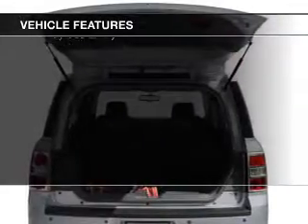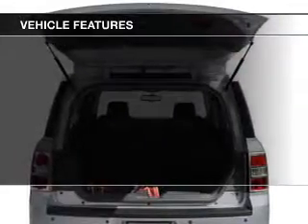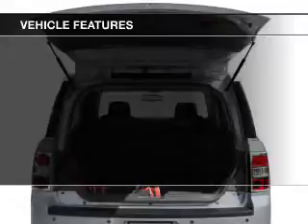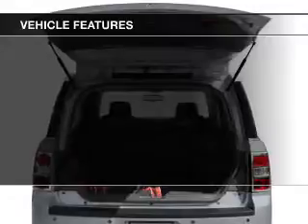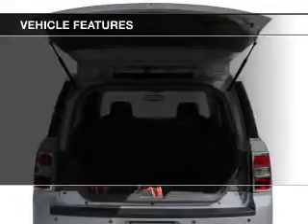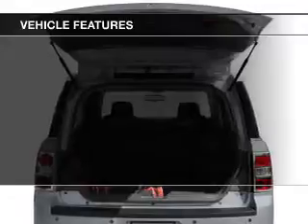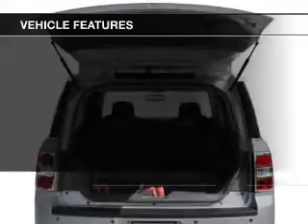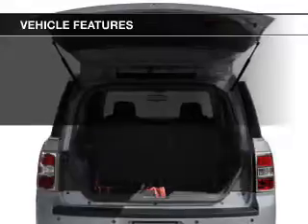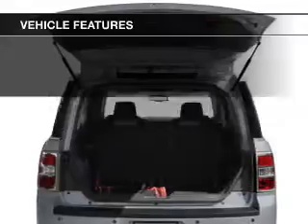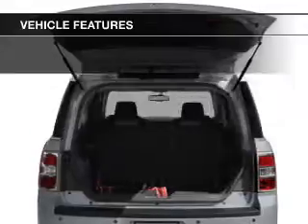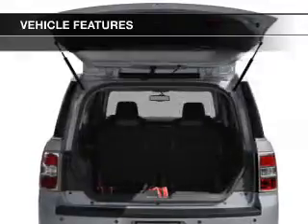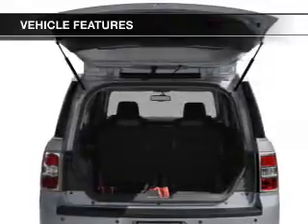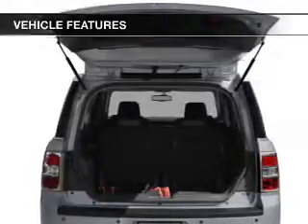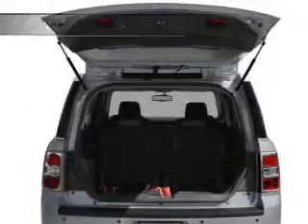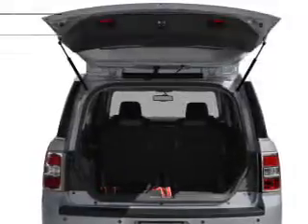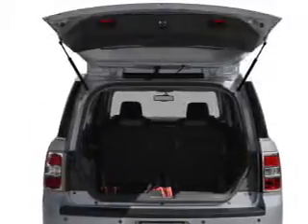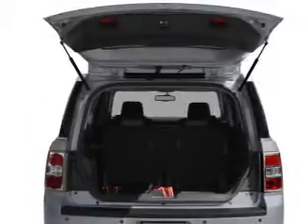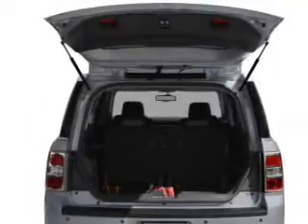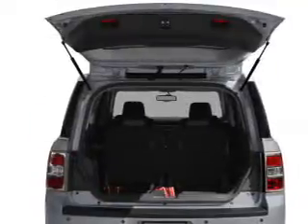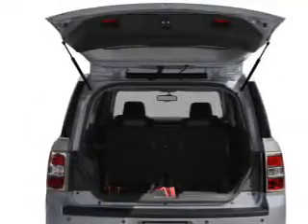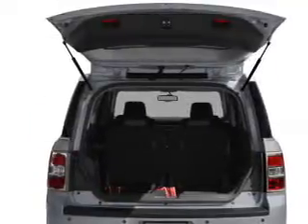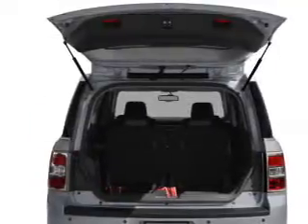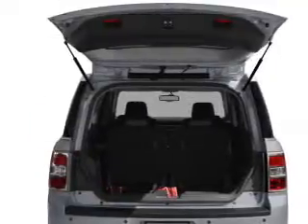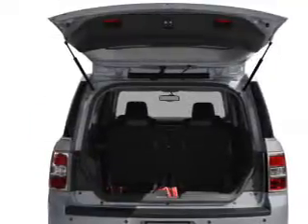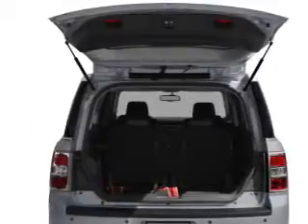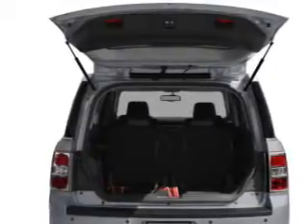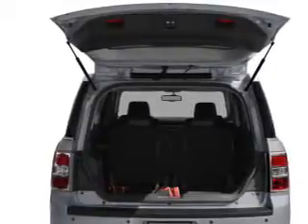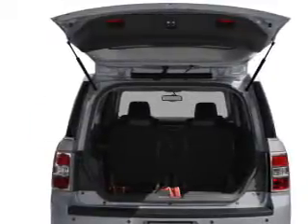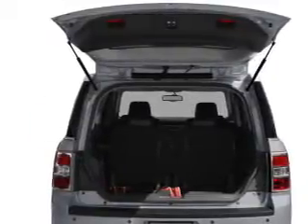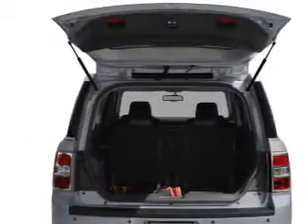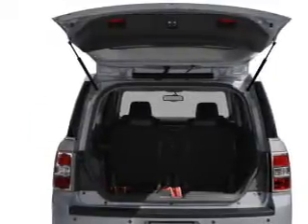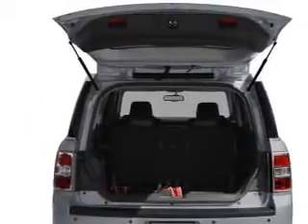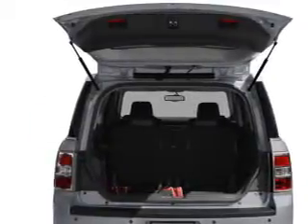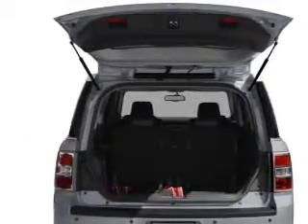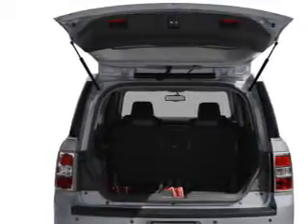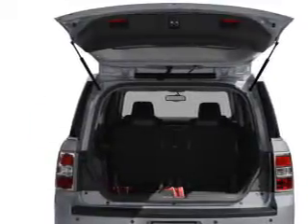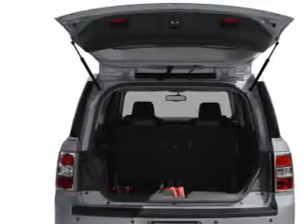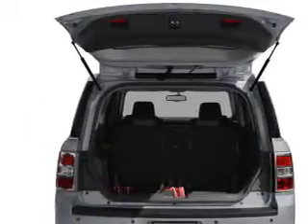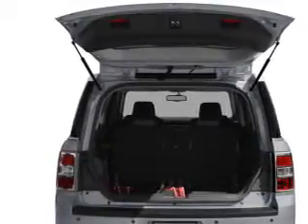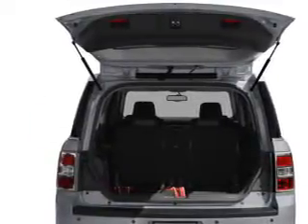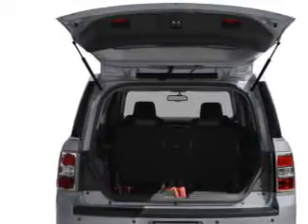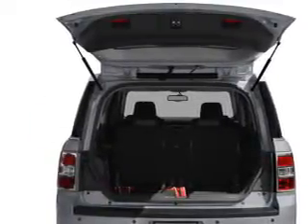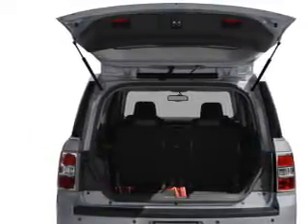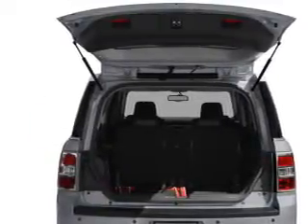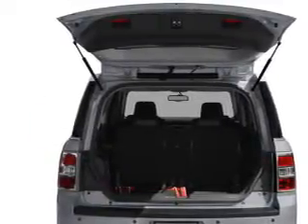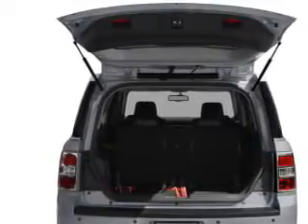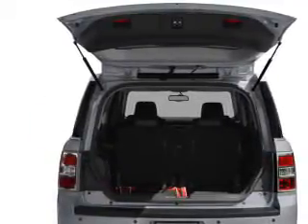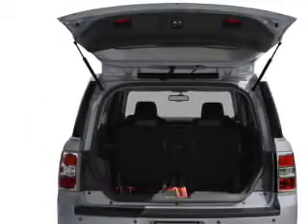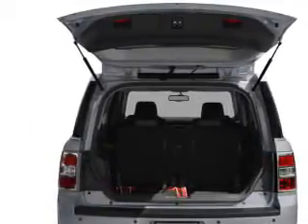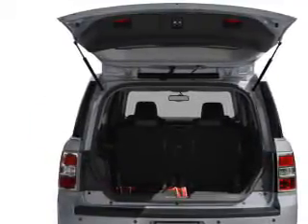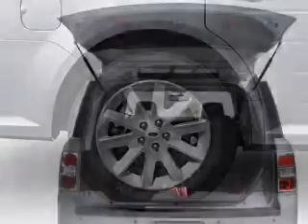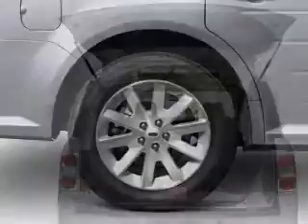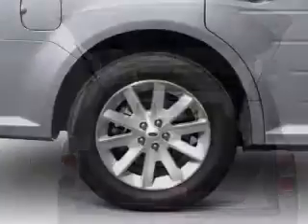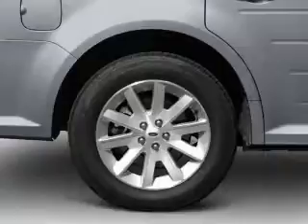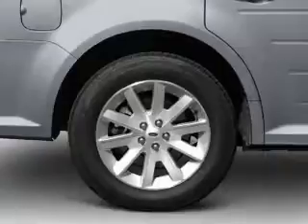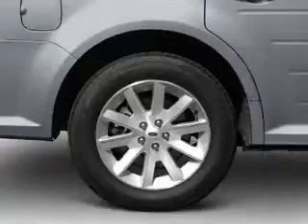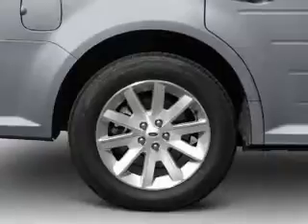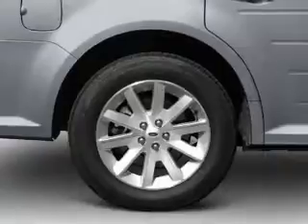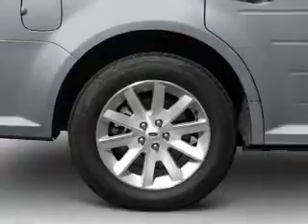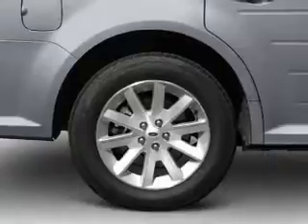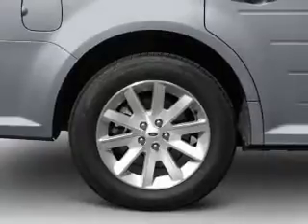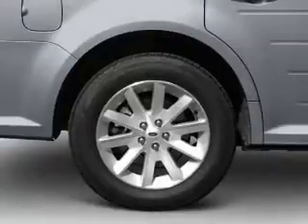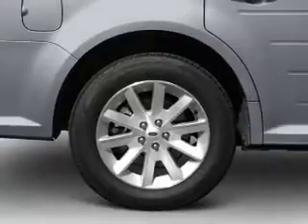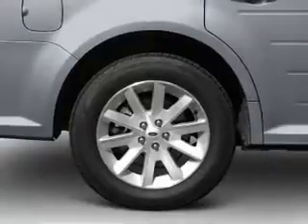Additional features include aluminum rims, auto-dimming mirrors, a tilt-and-telescopic steering wheel, cruise control, and keyless entry.